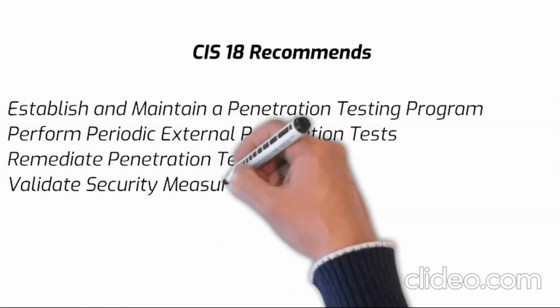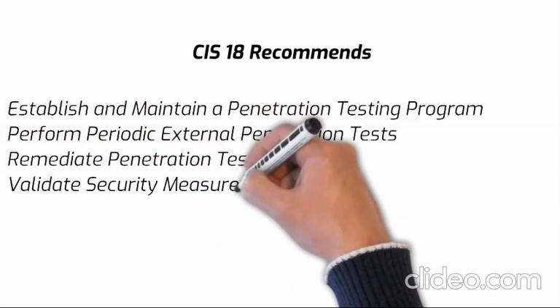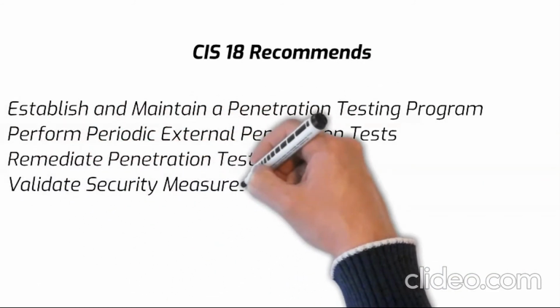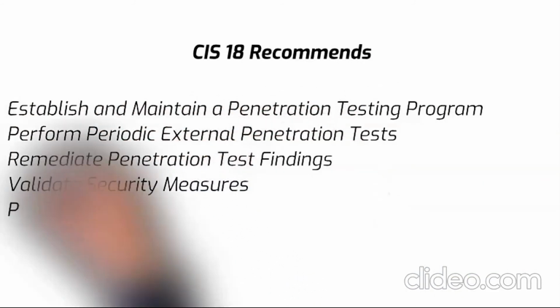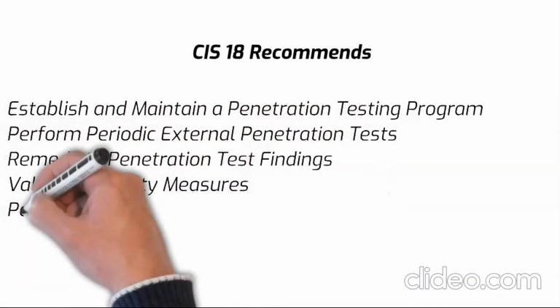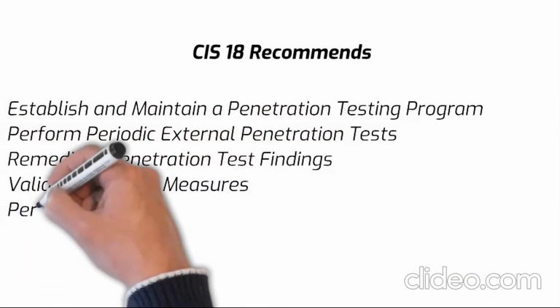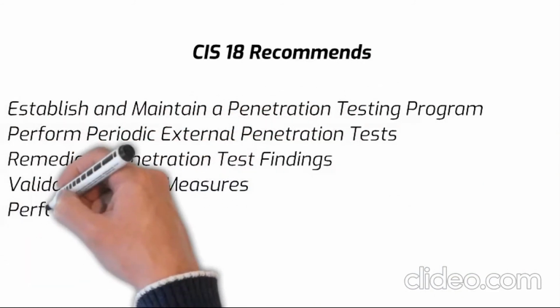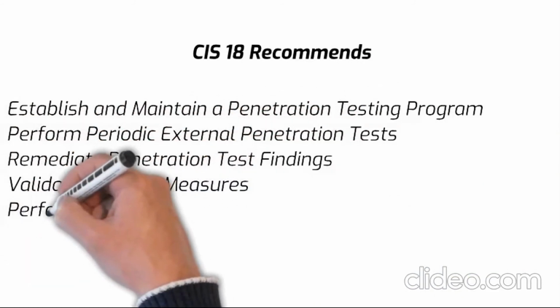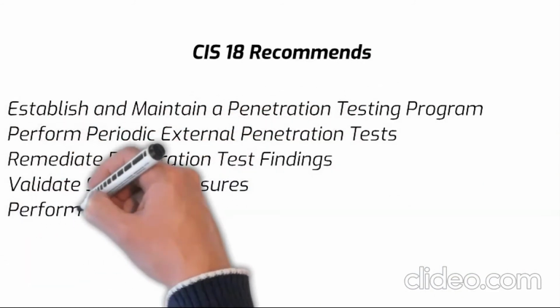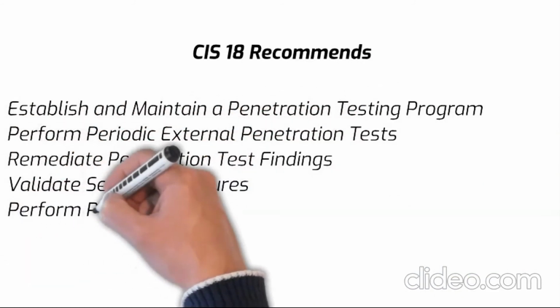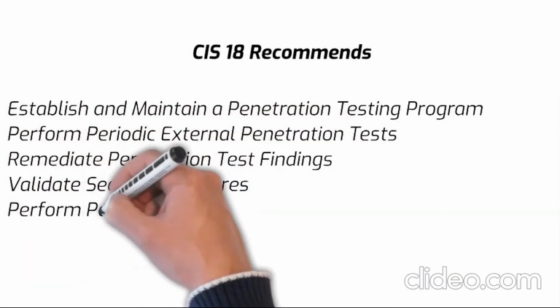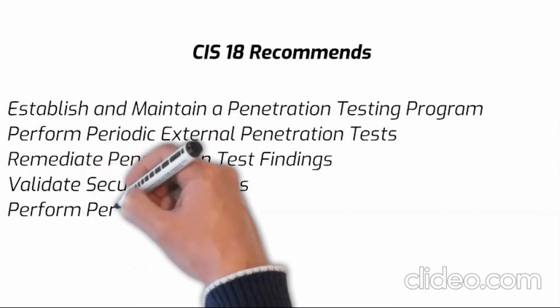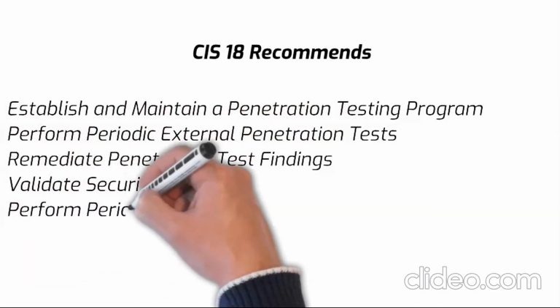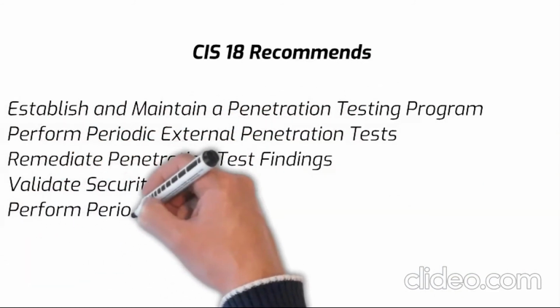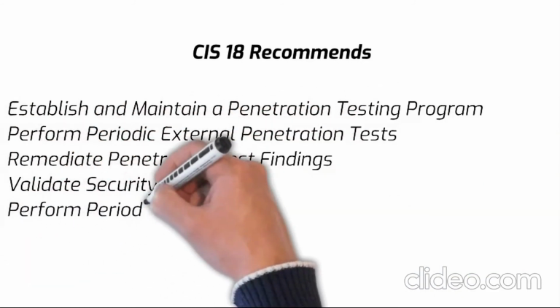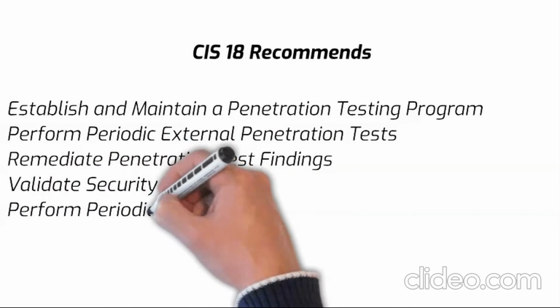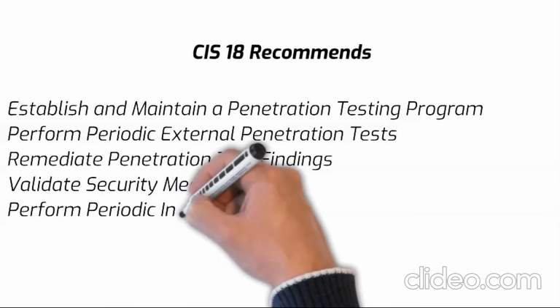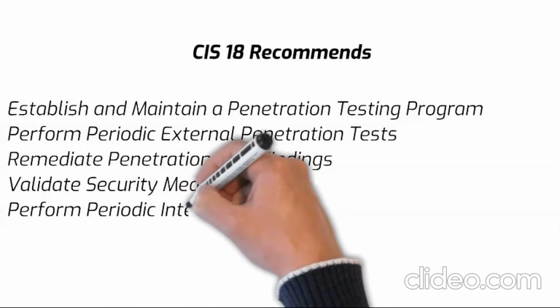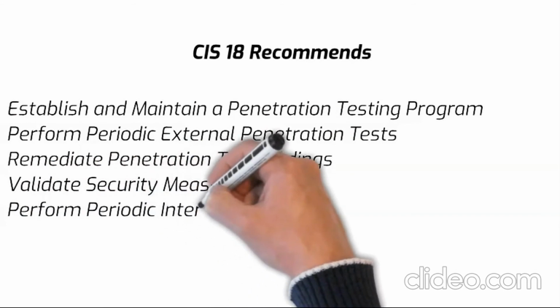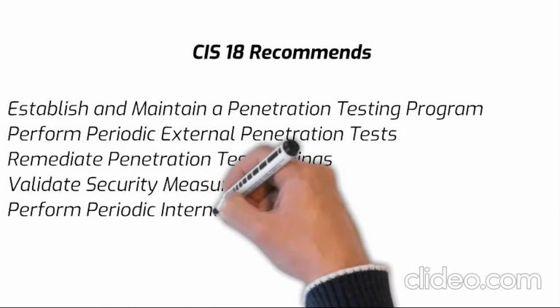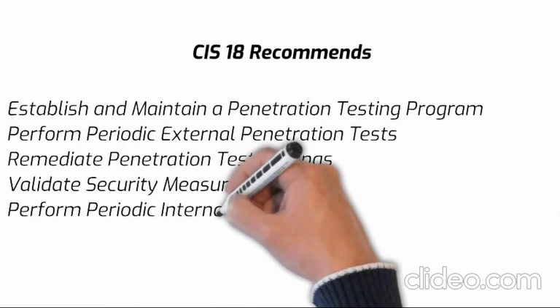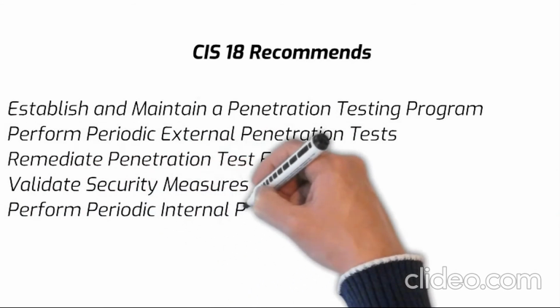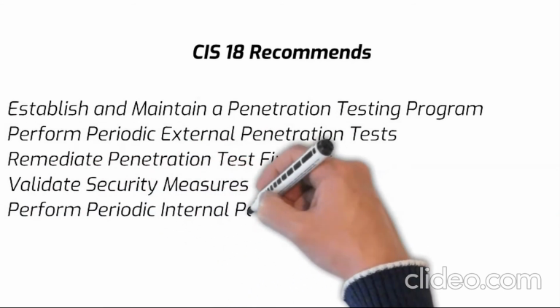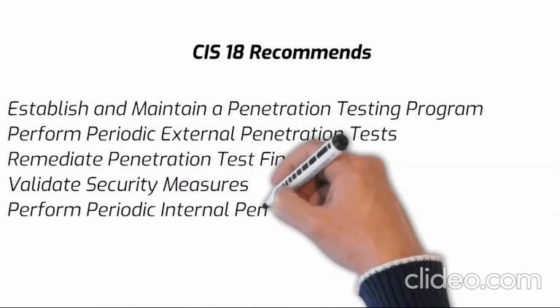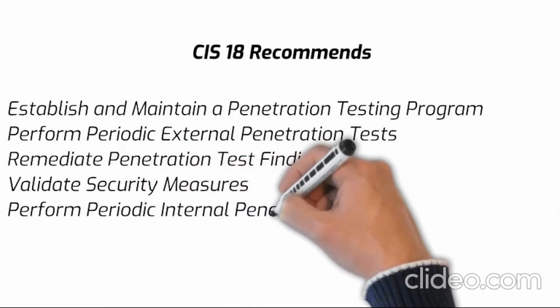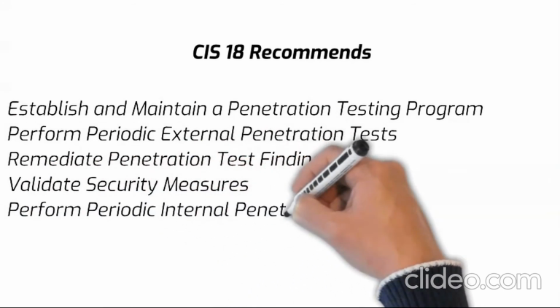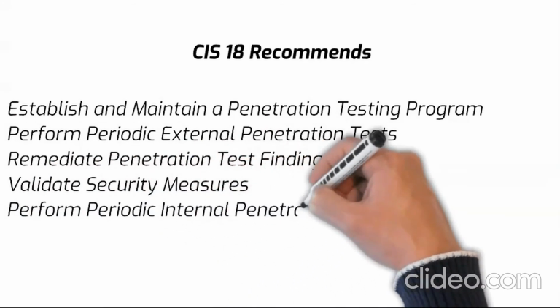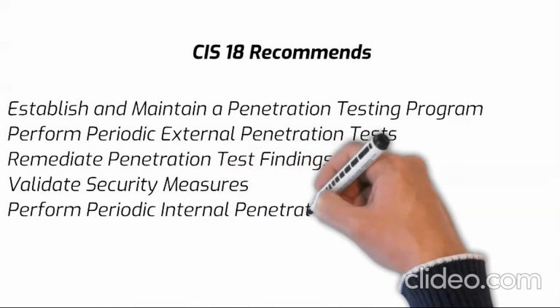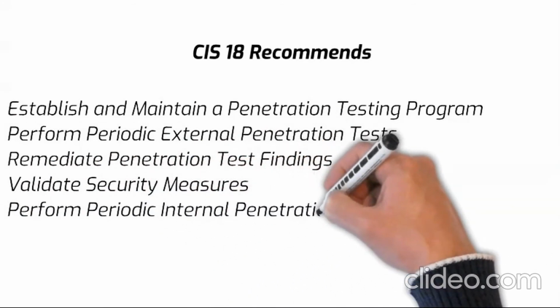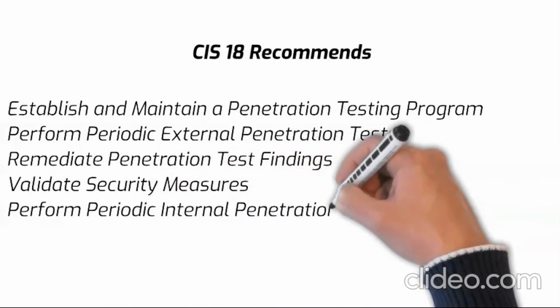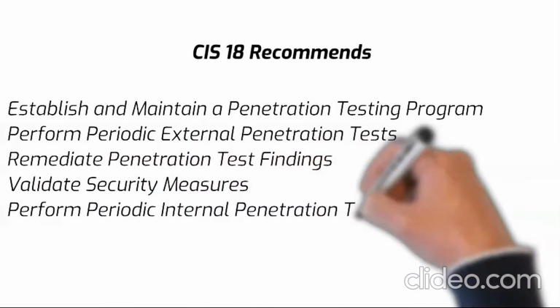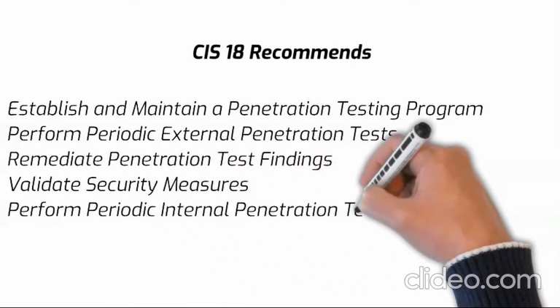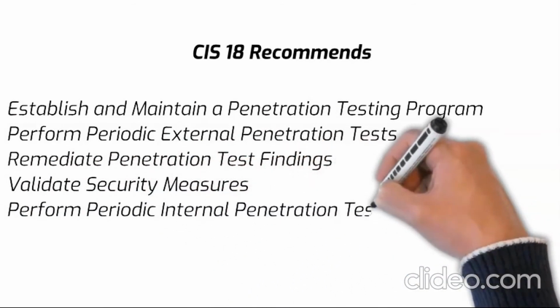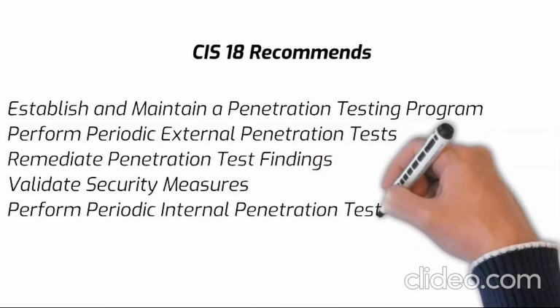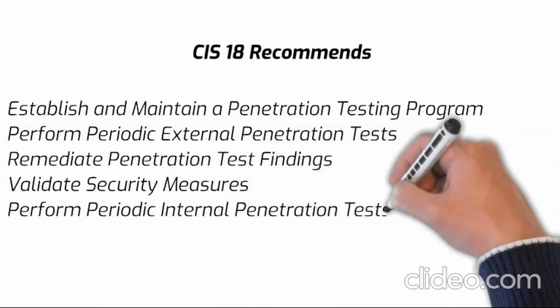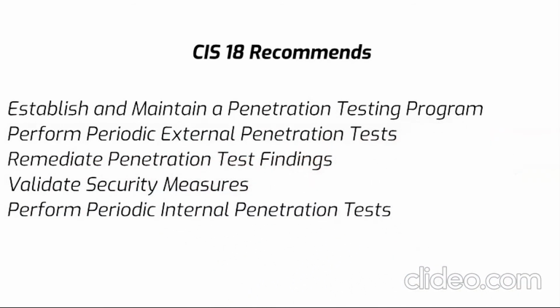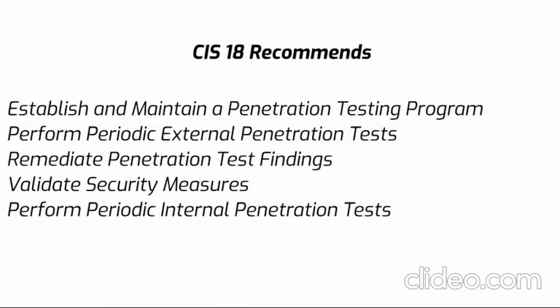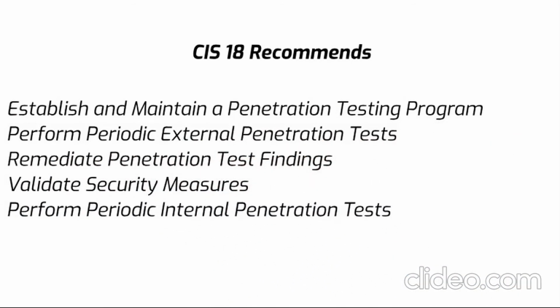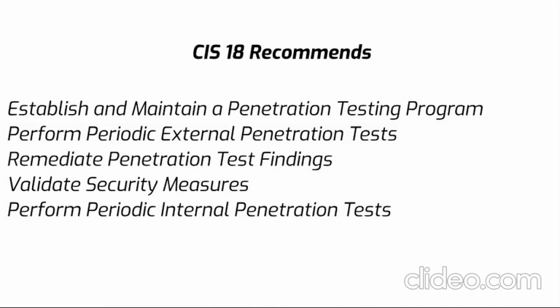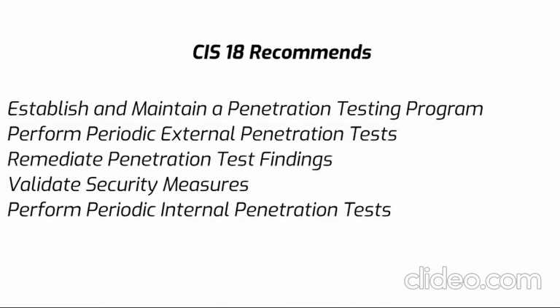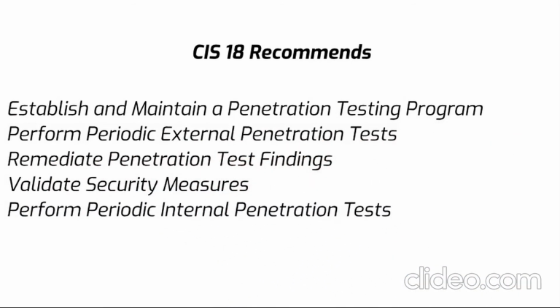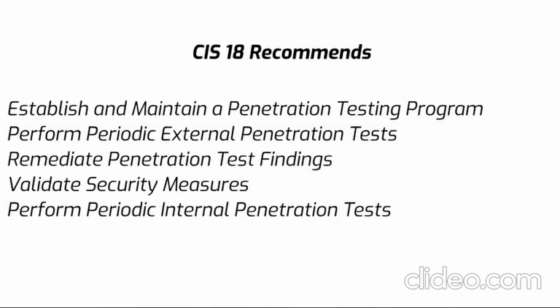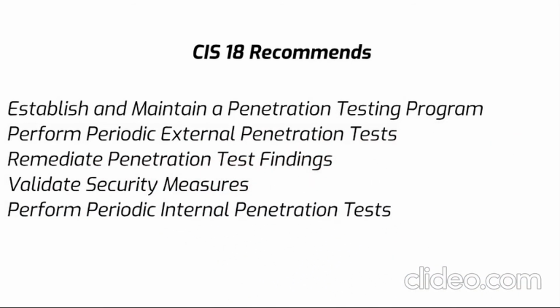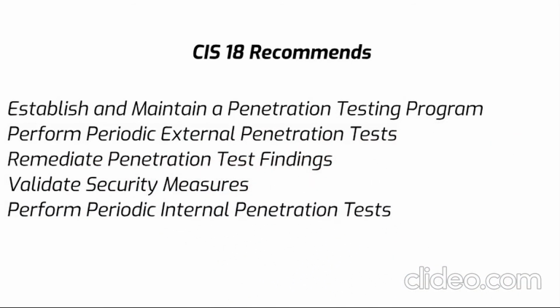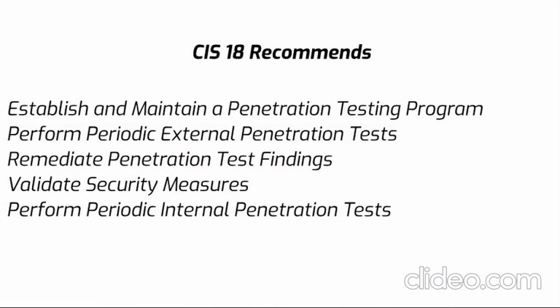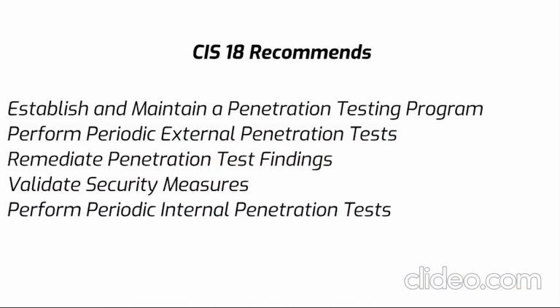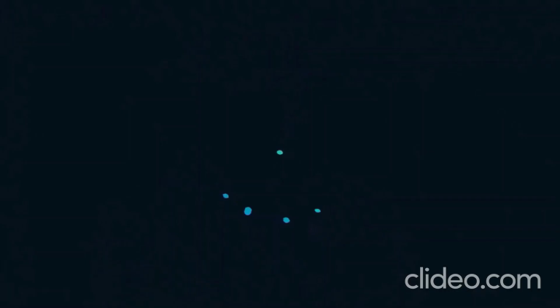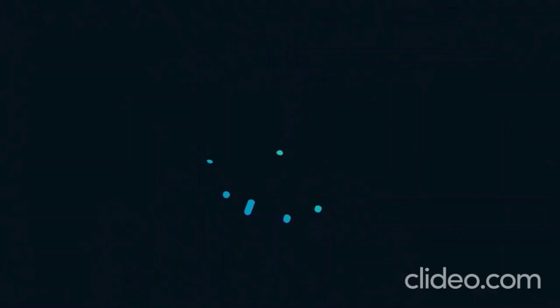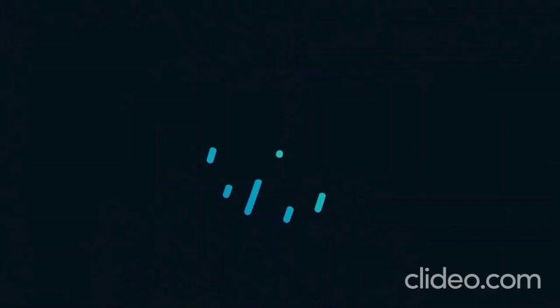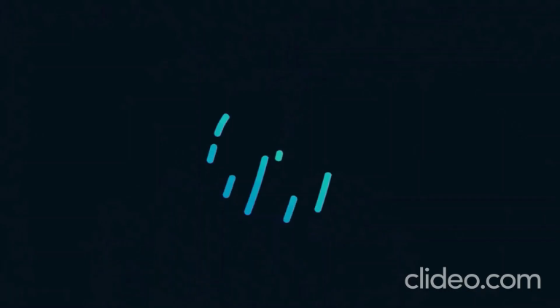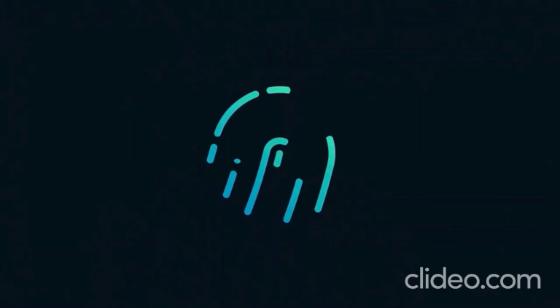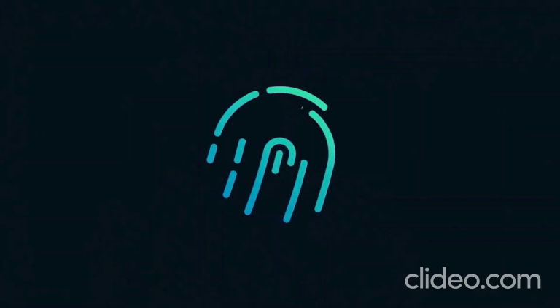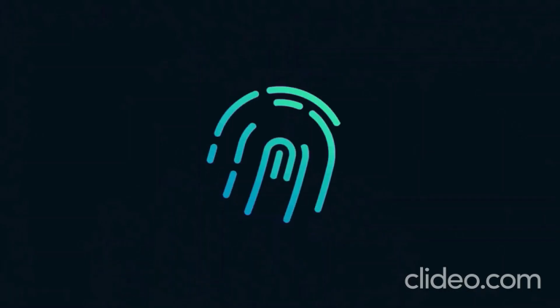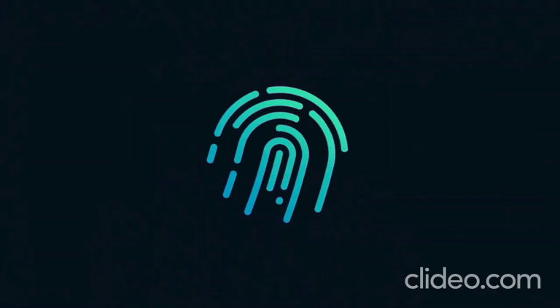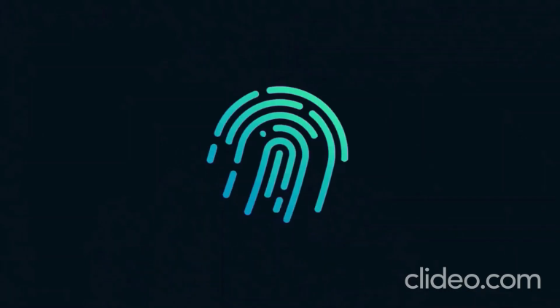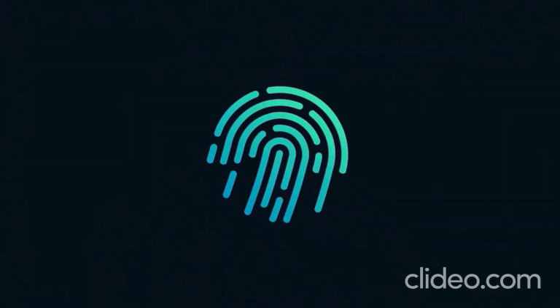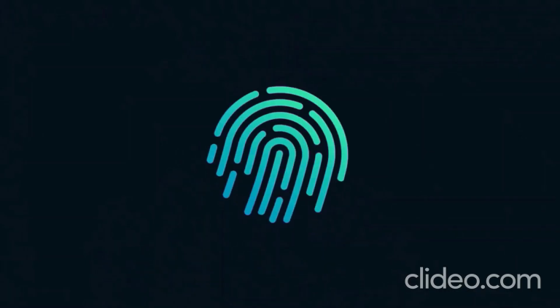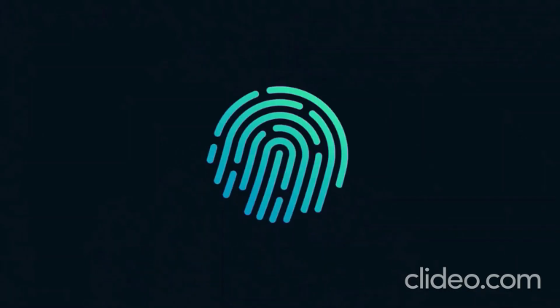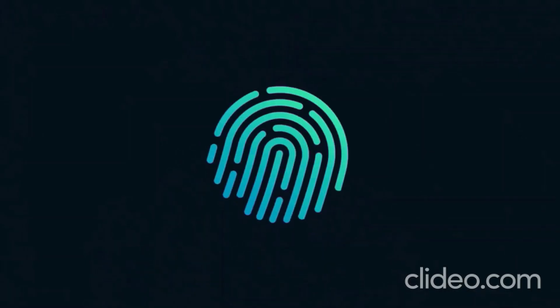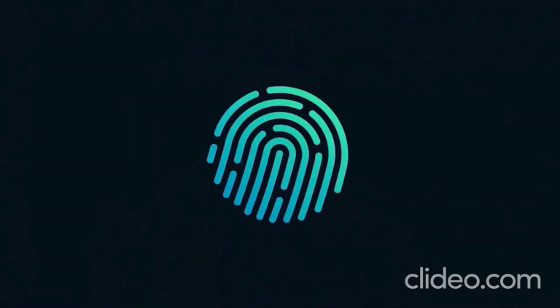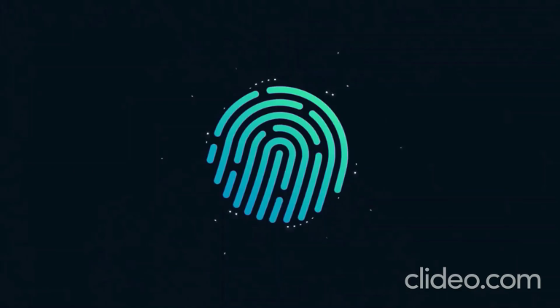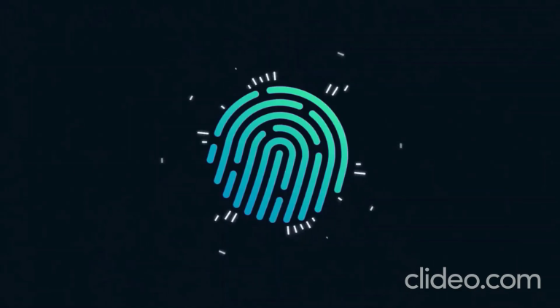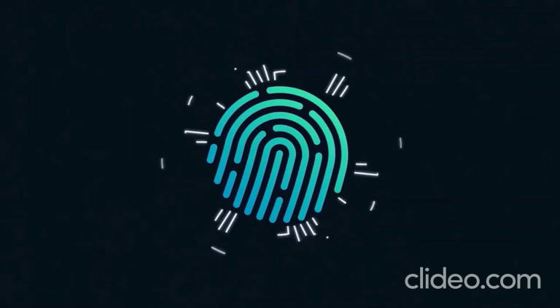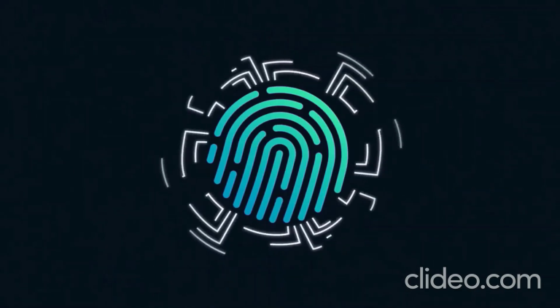Like always, stay cyber safe. Thanks for watching.